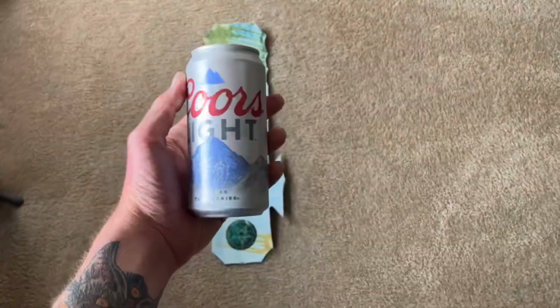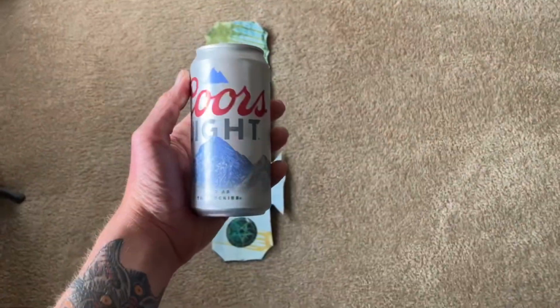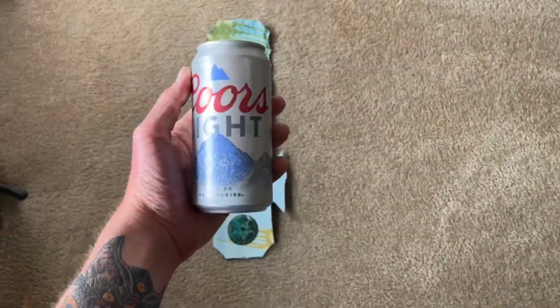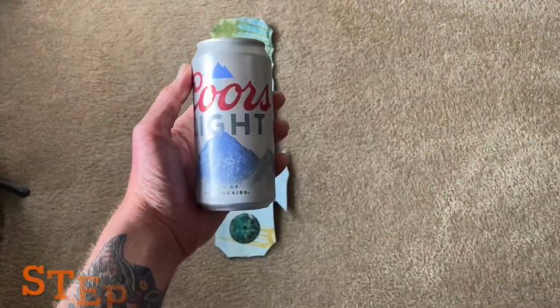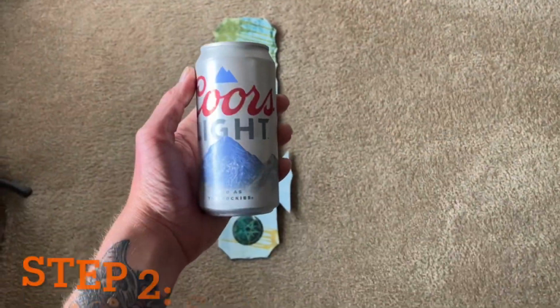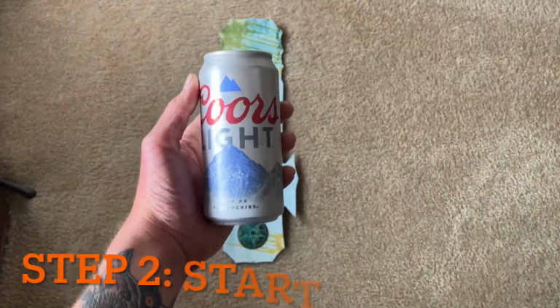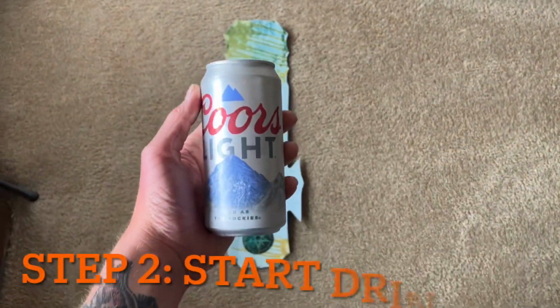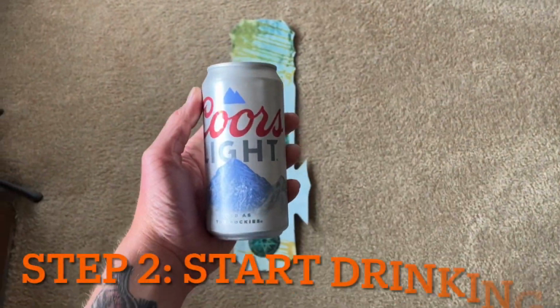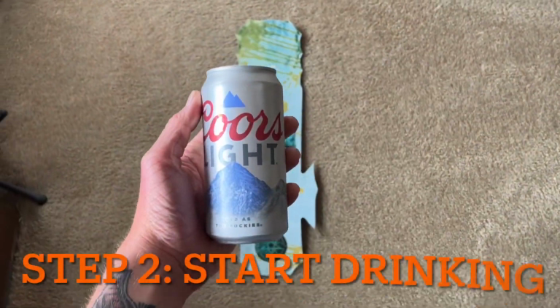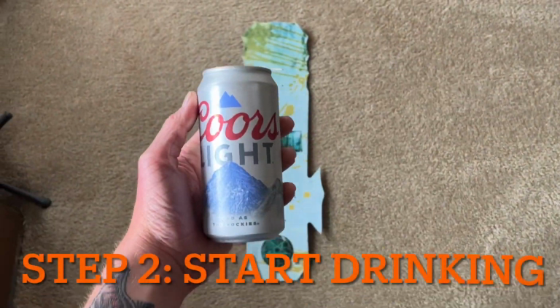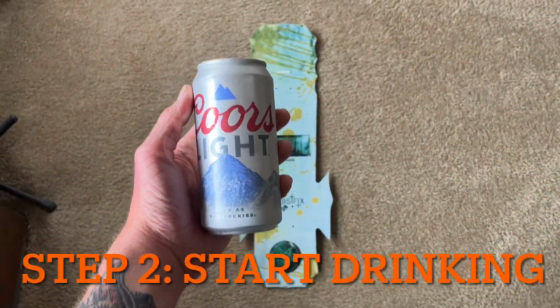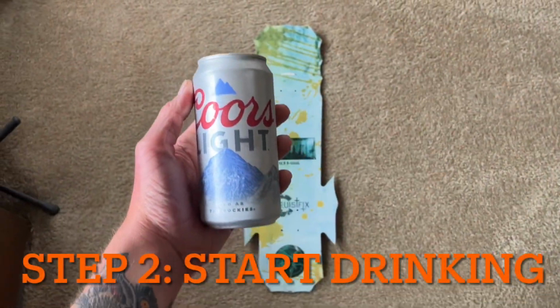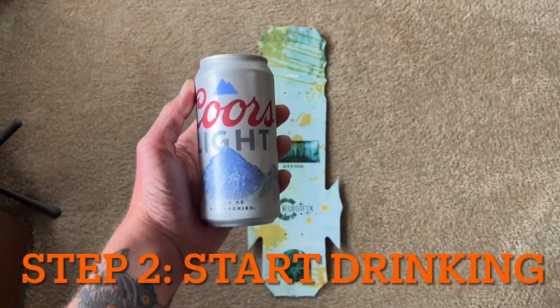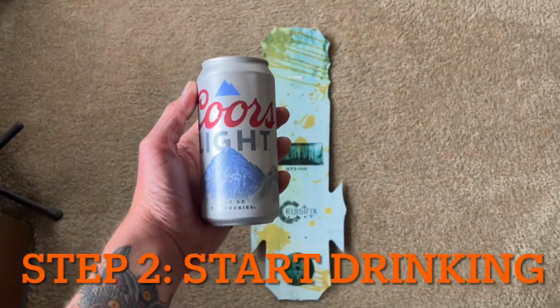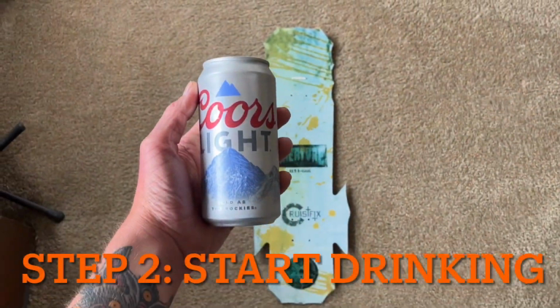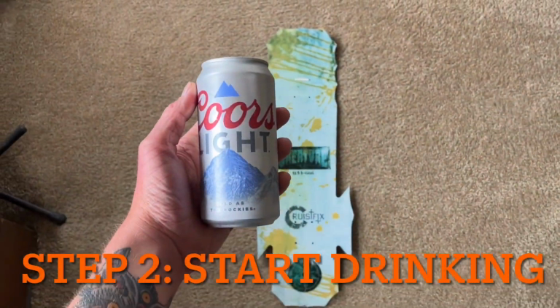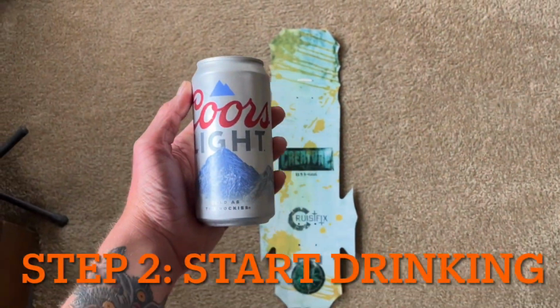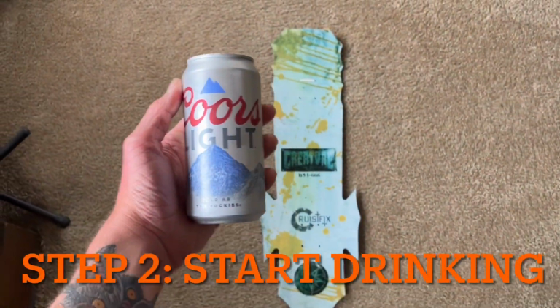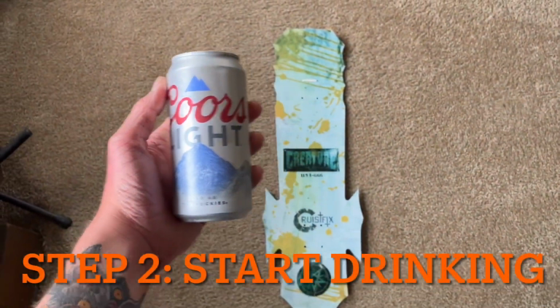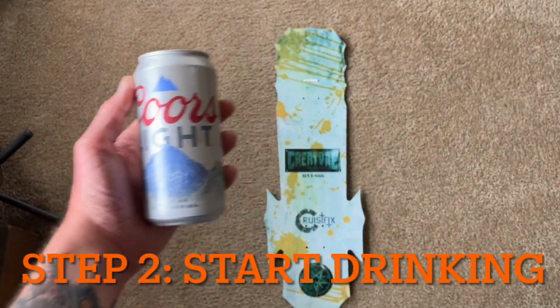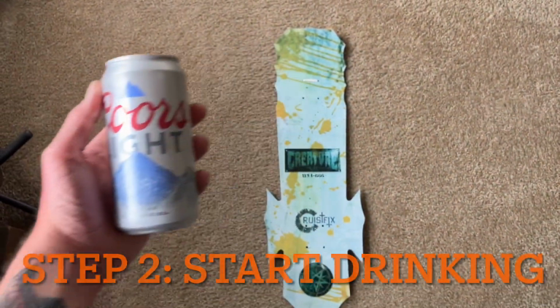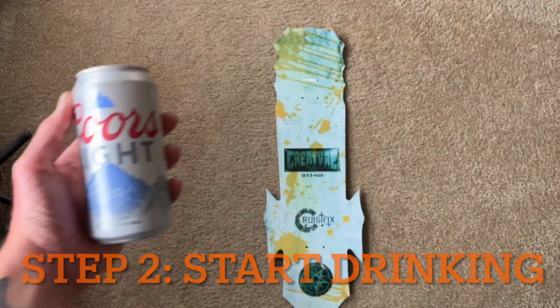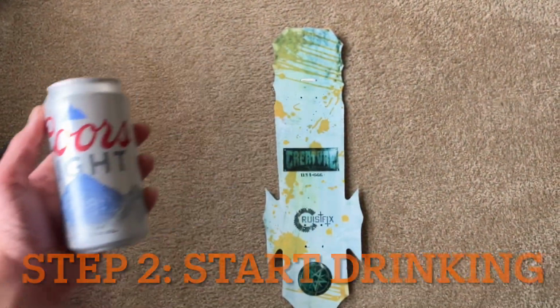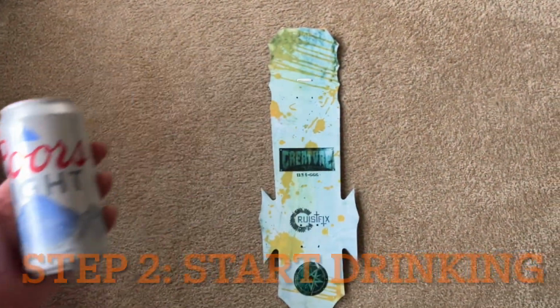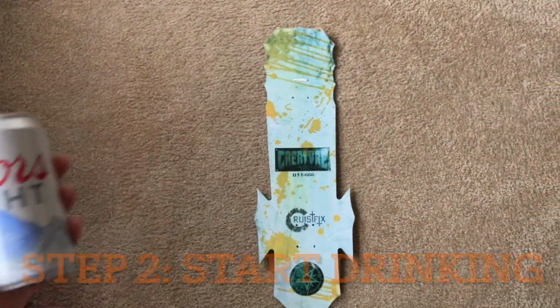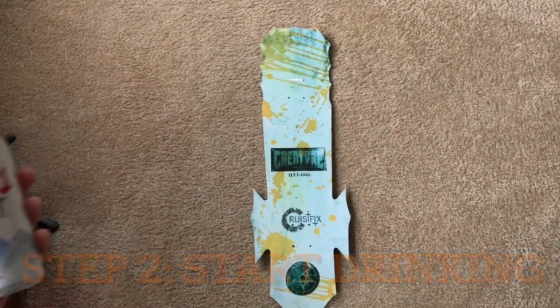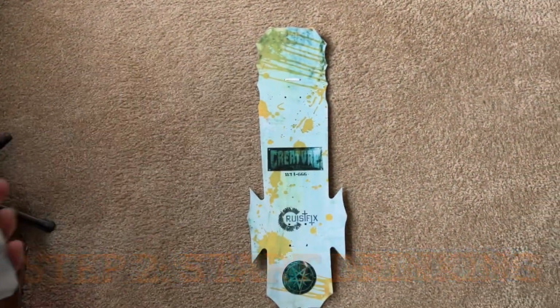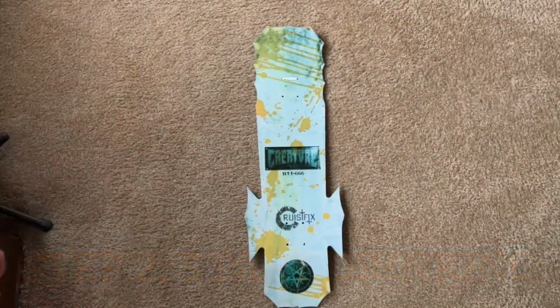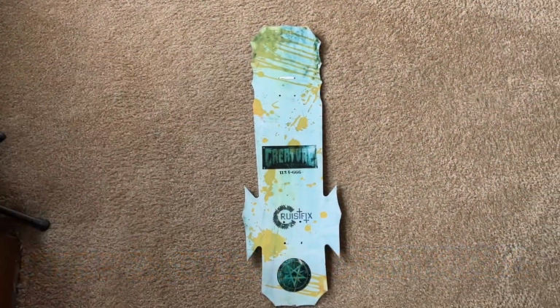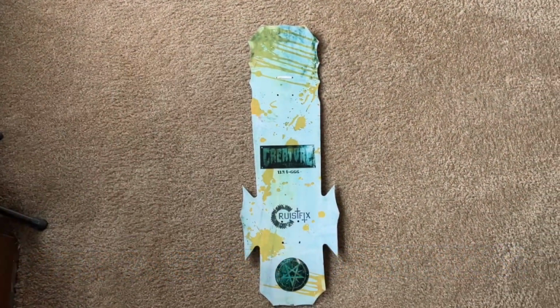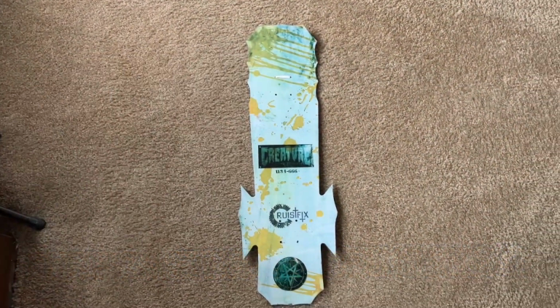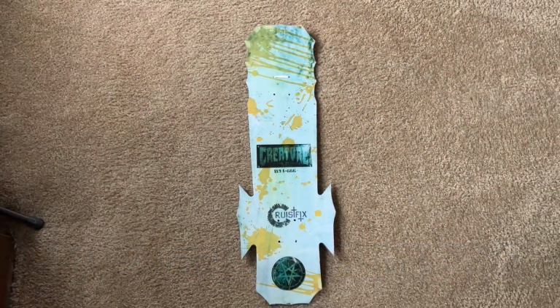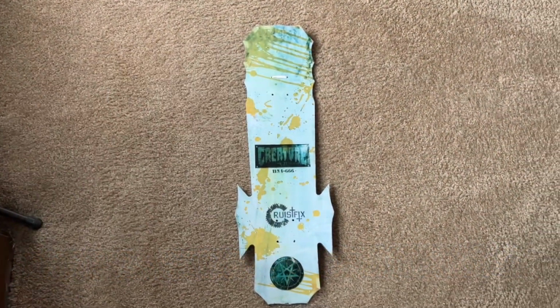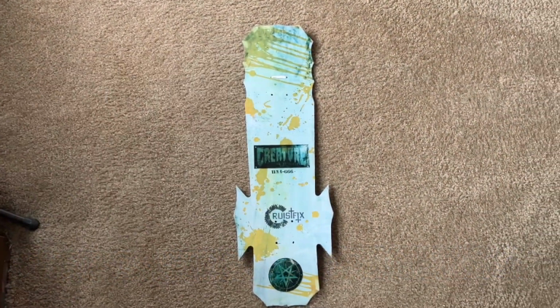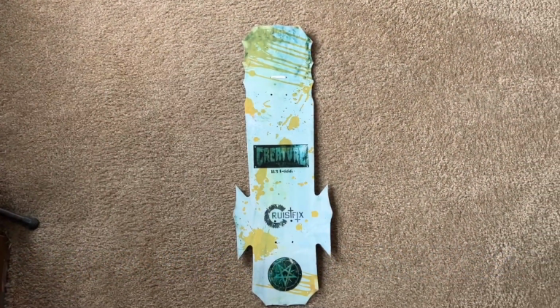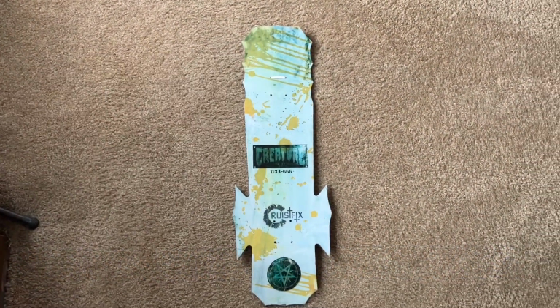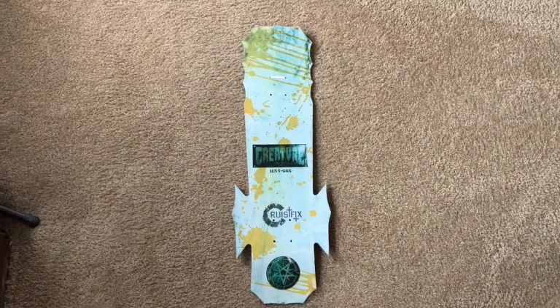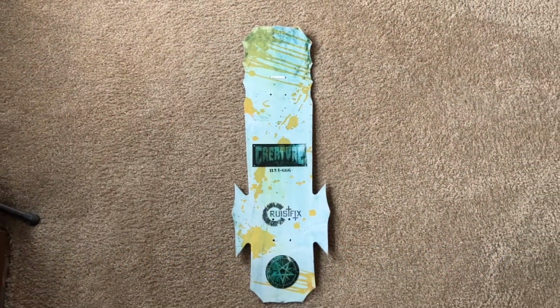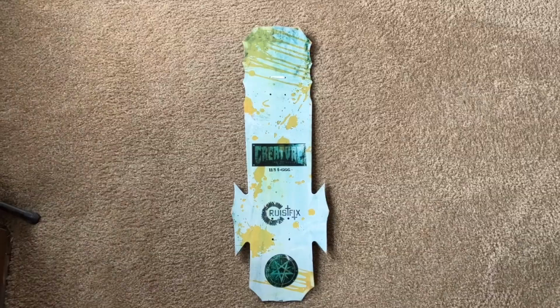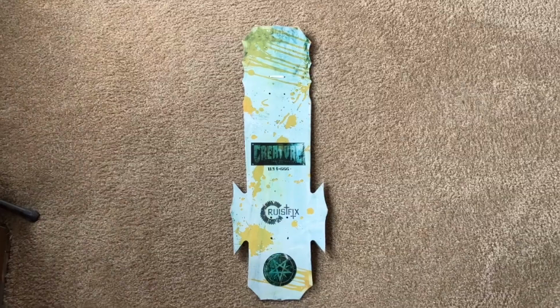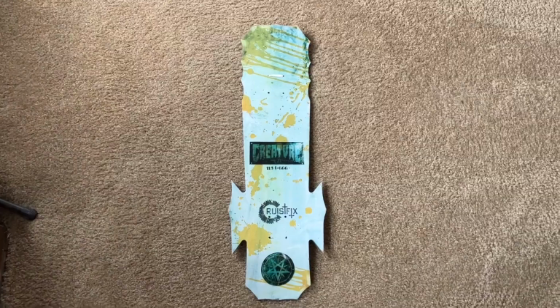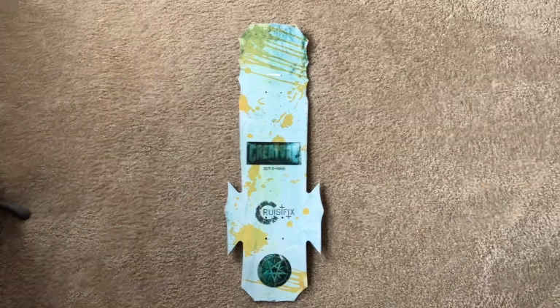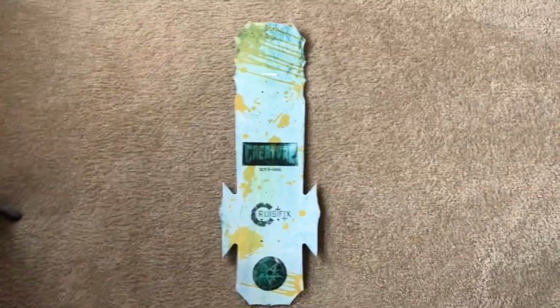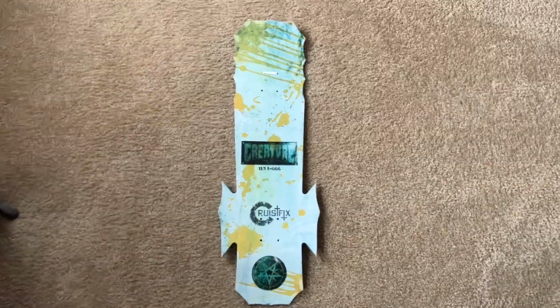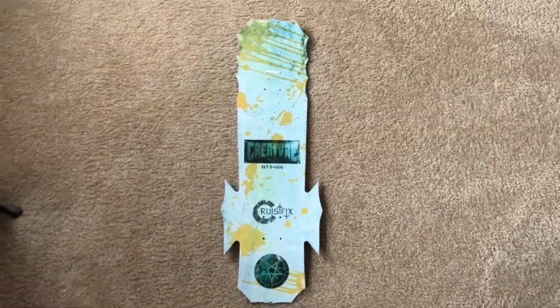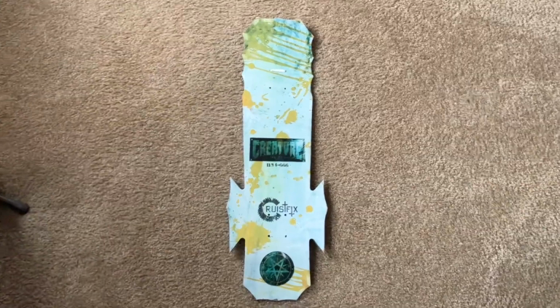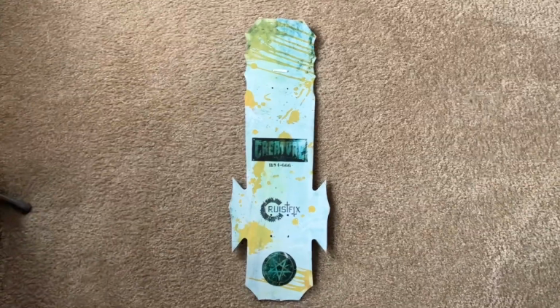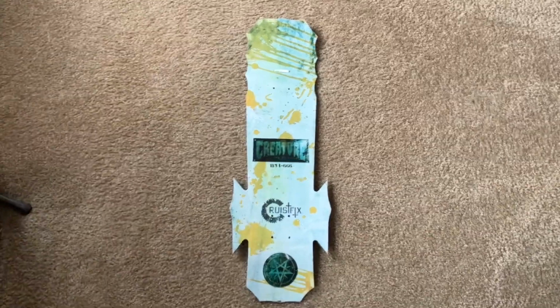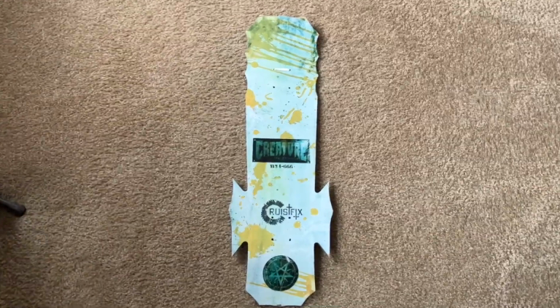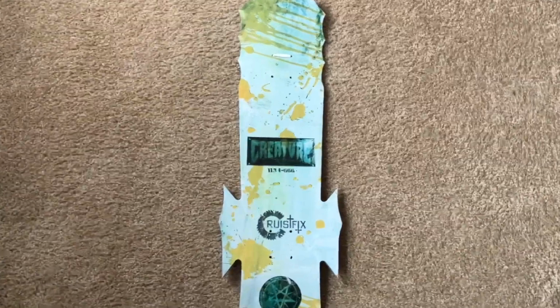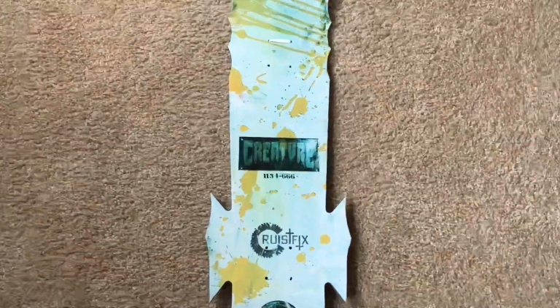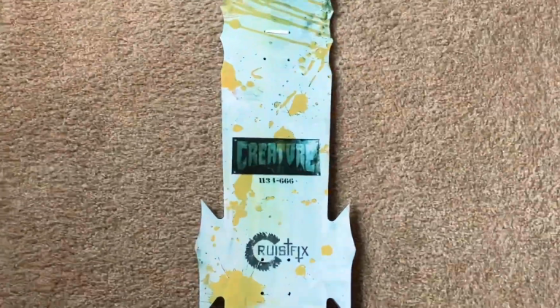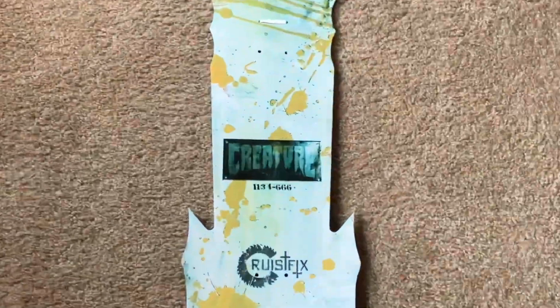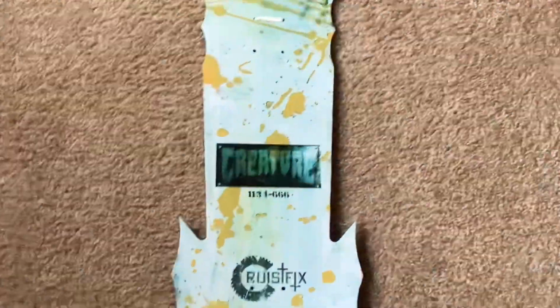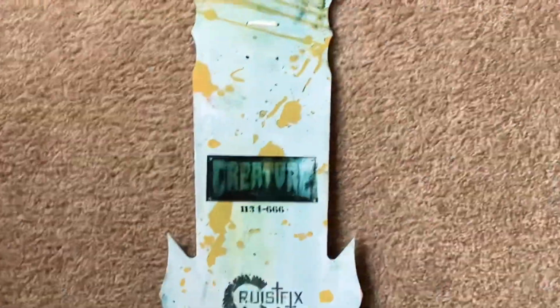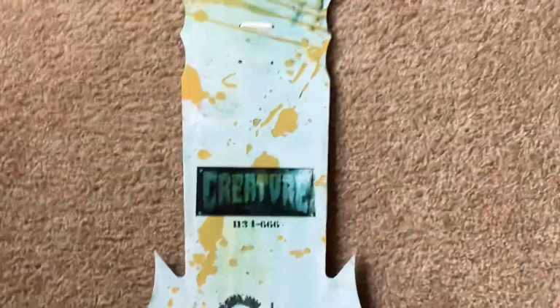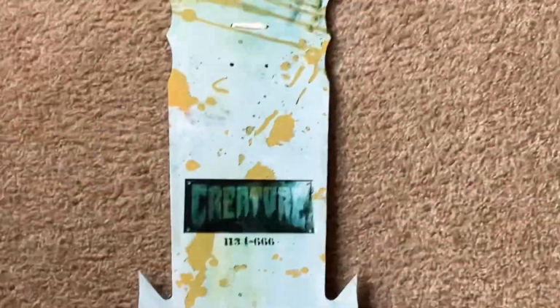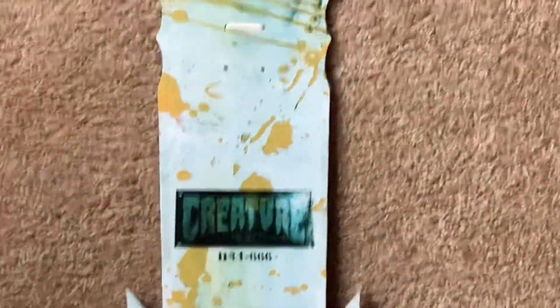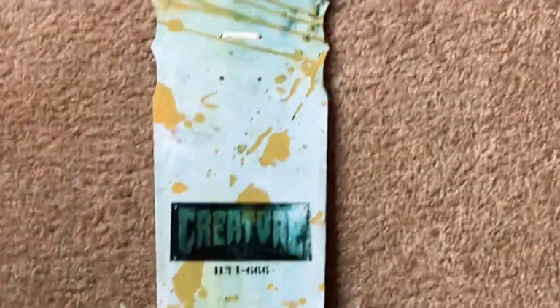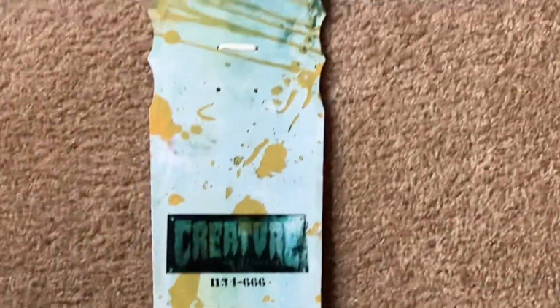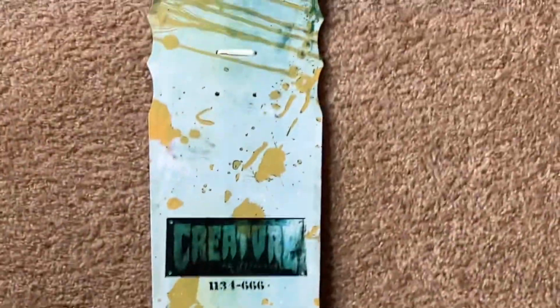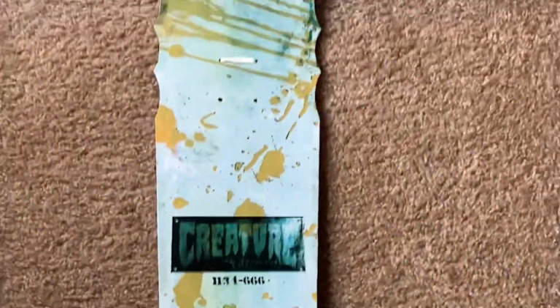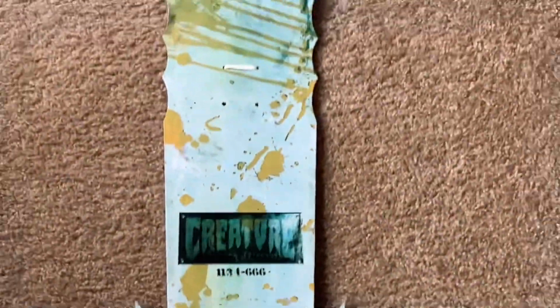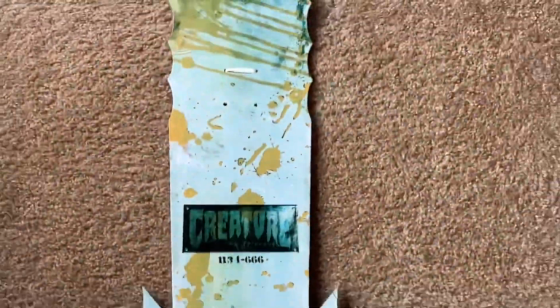Step two, grab a cold one and start to admire this piece of art that you picked out. It's a beautiful skateboard. Now let's hang it up.